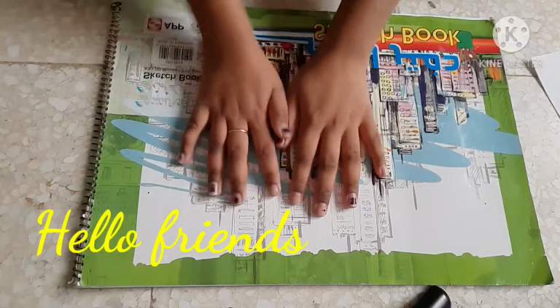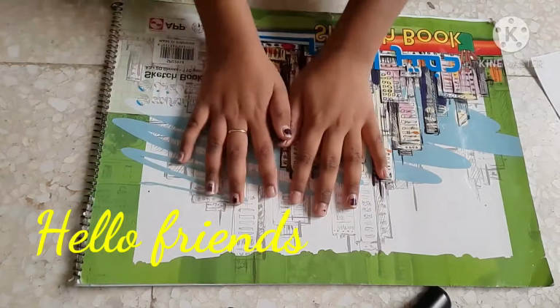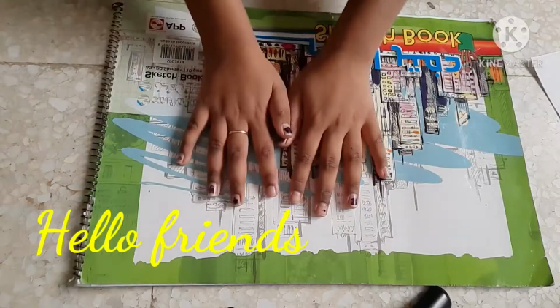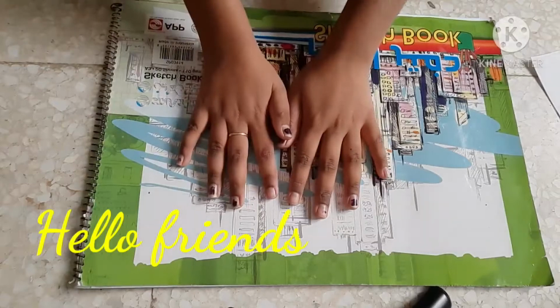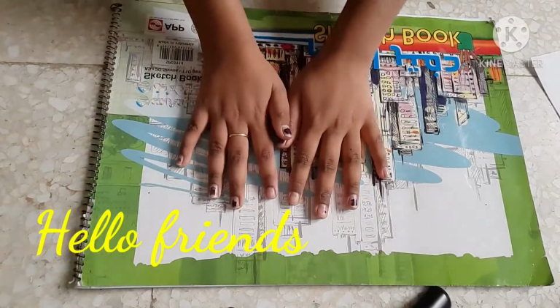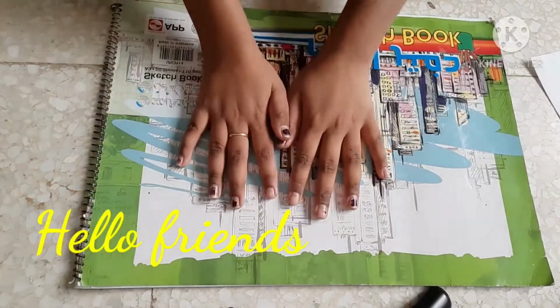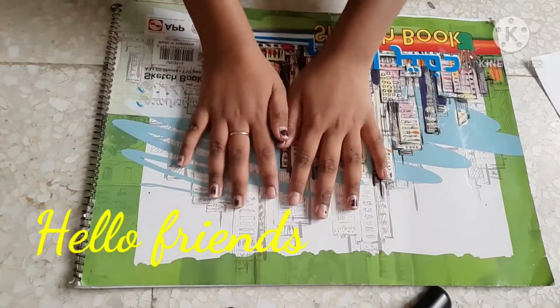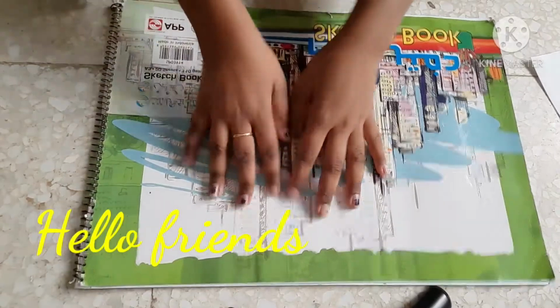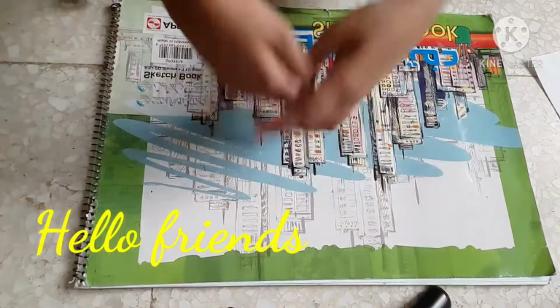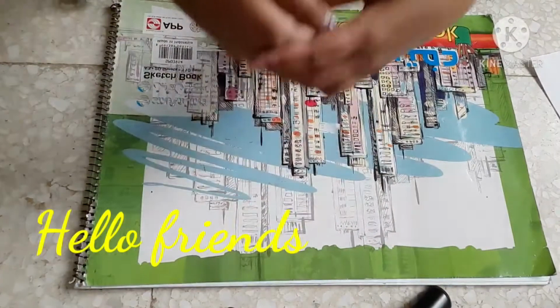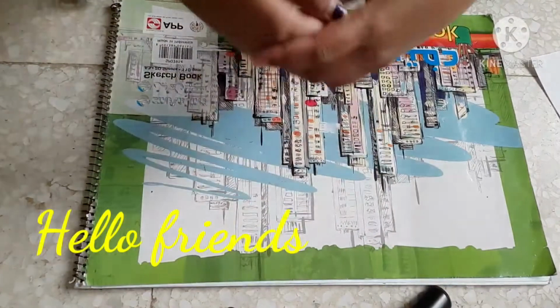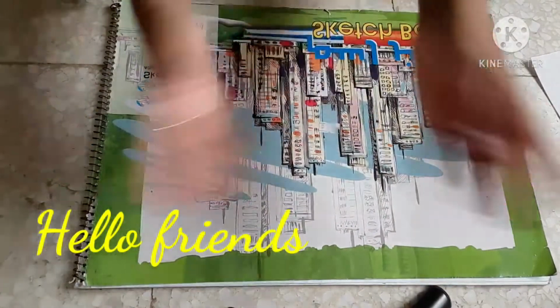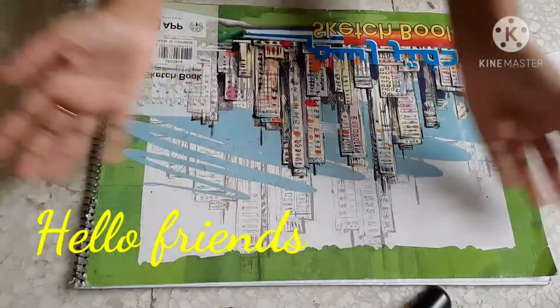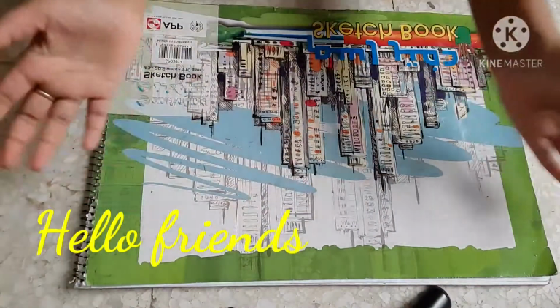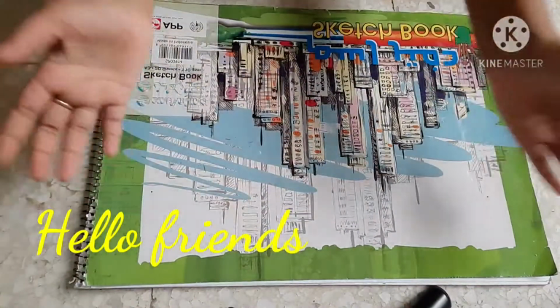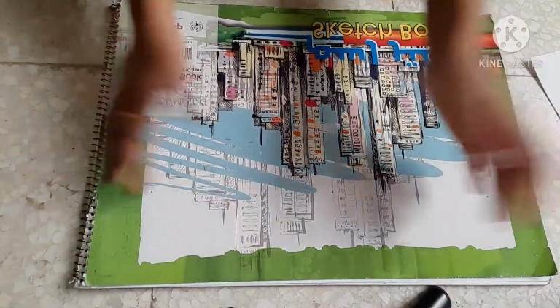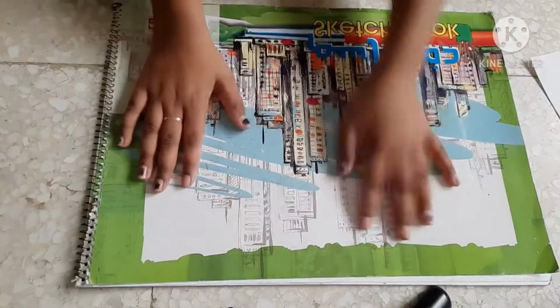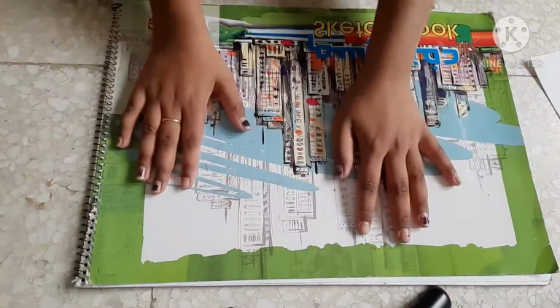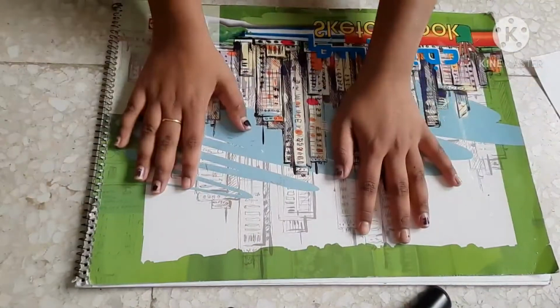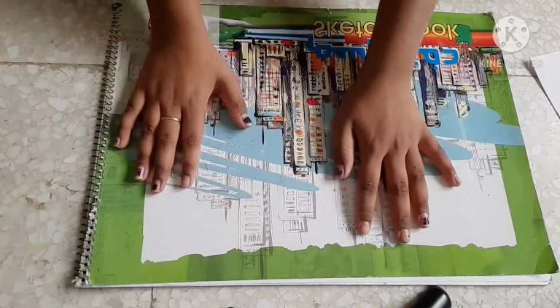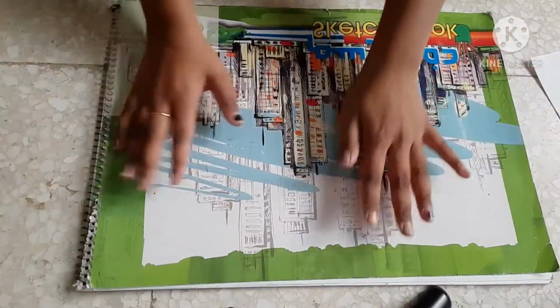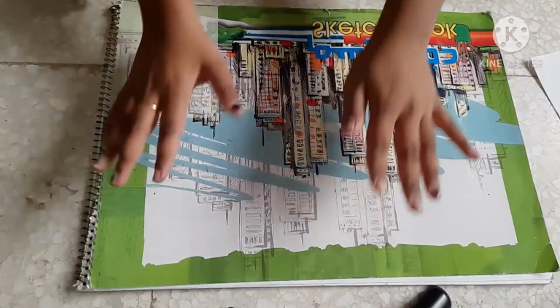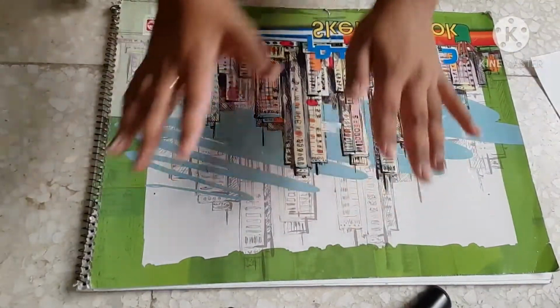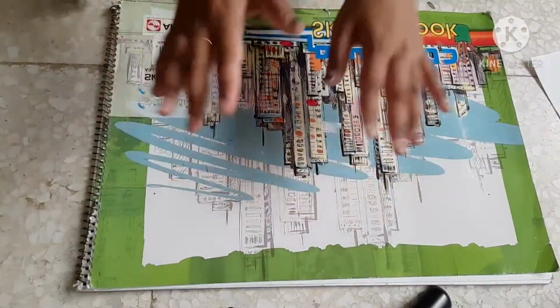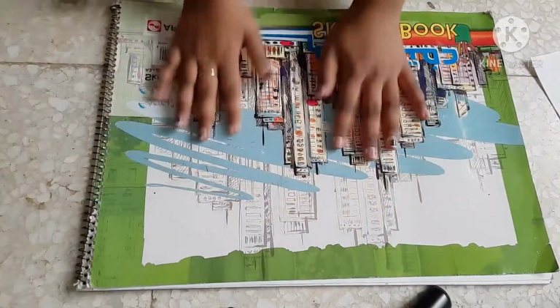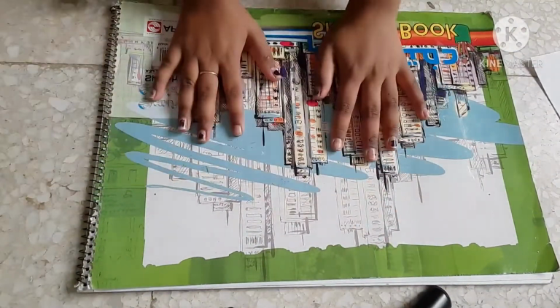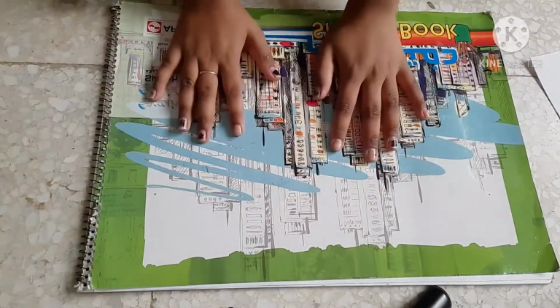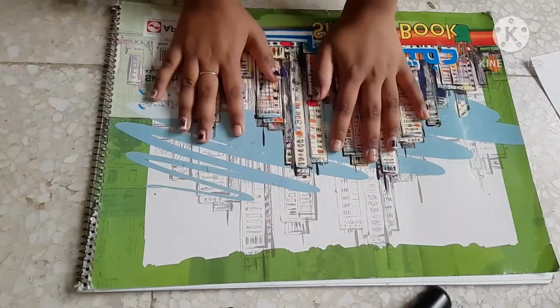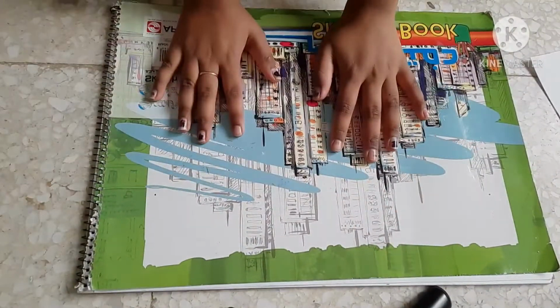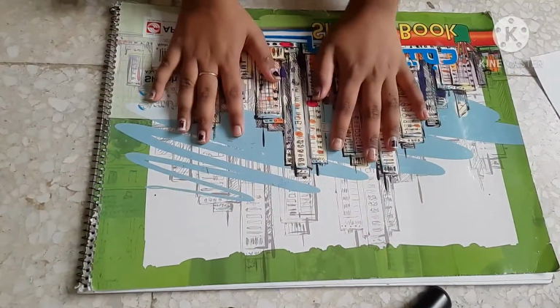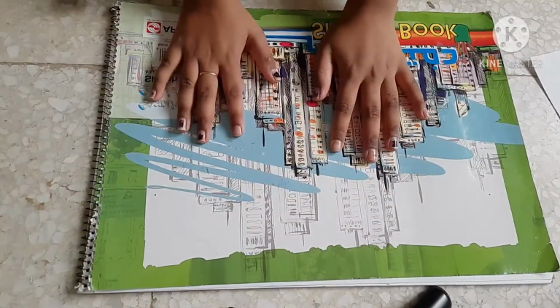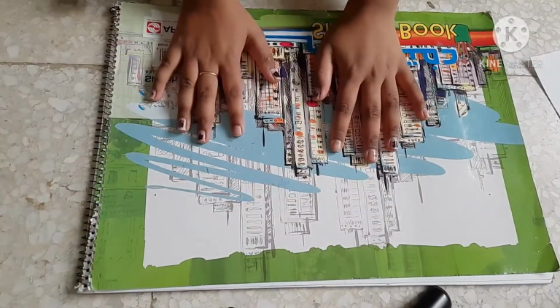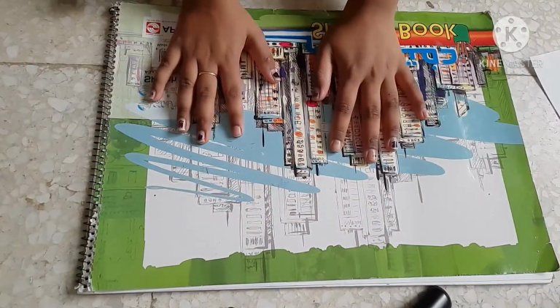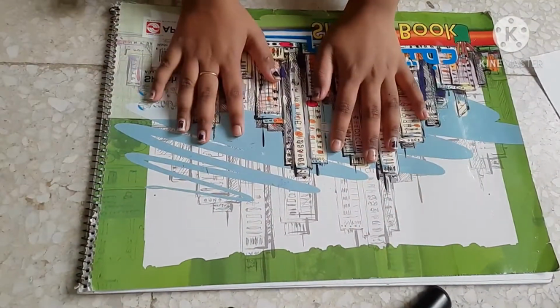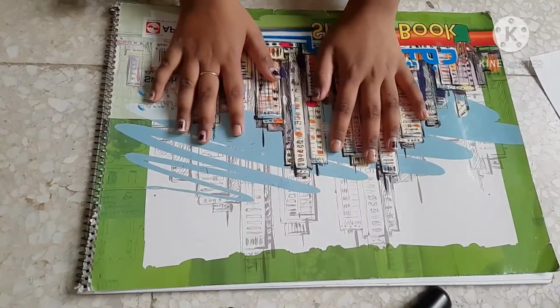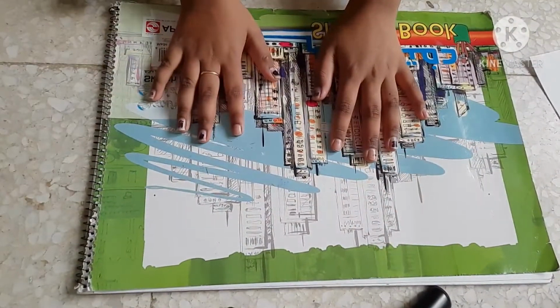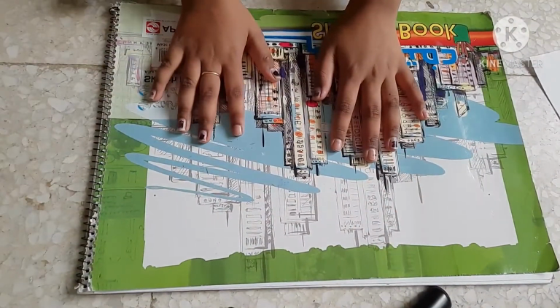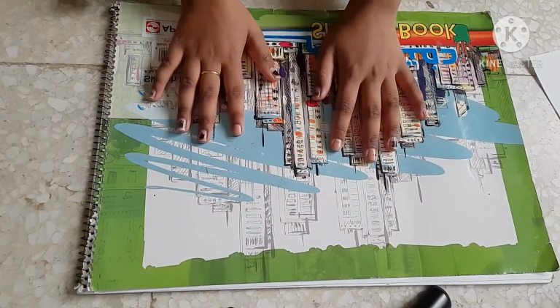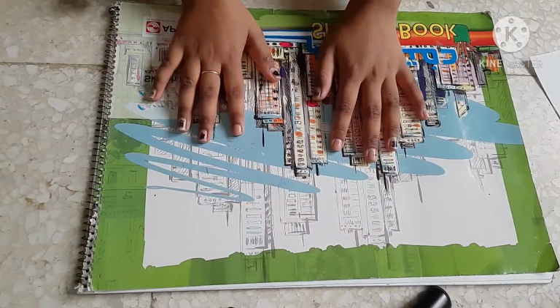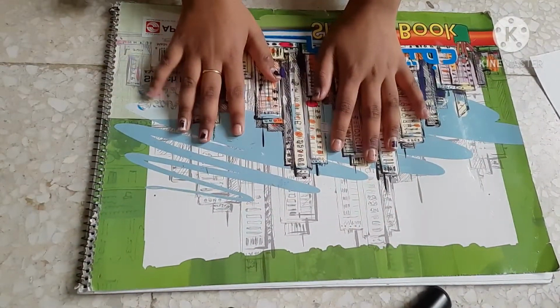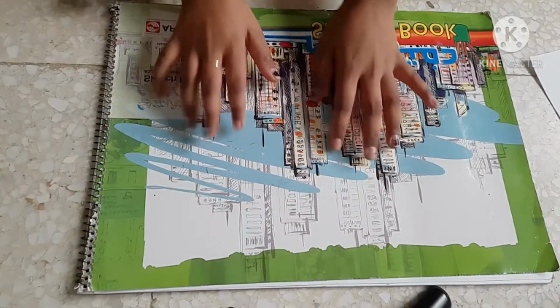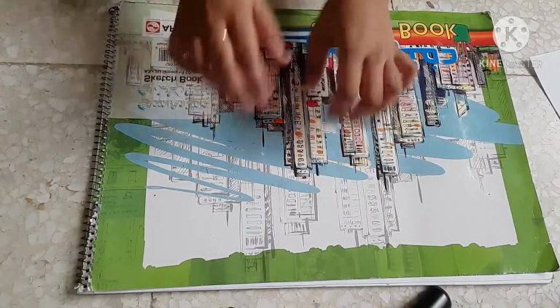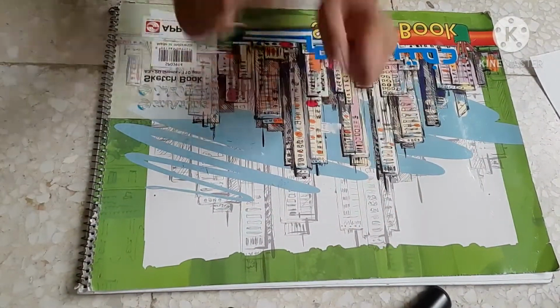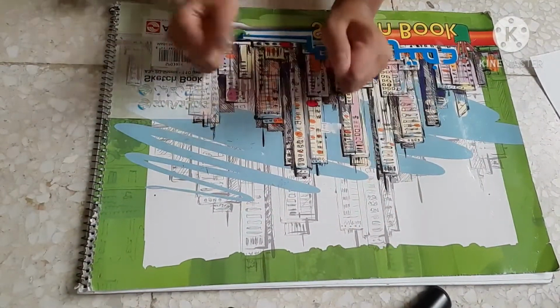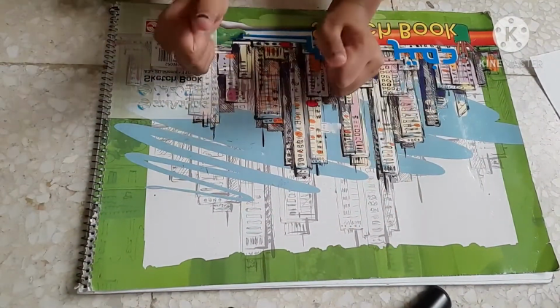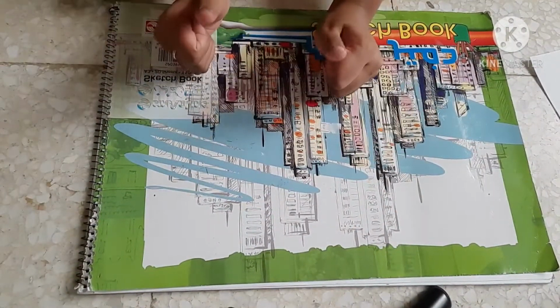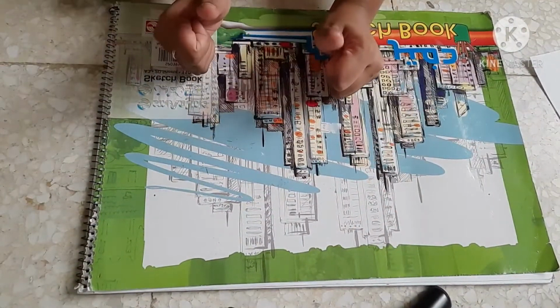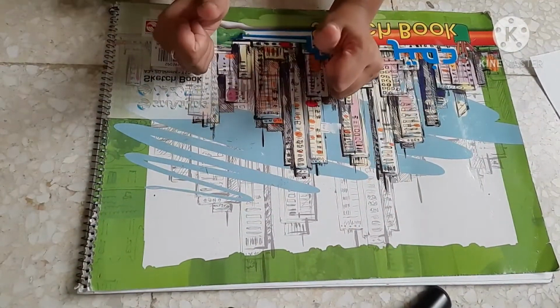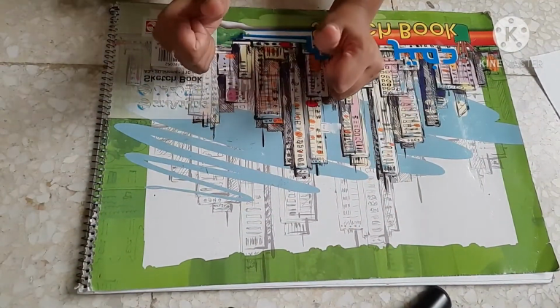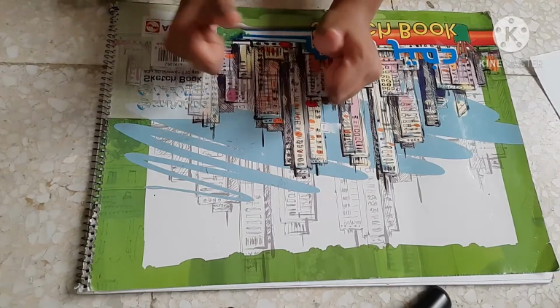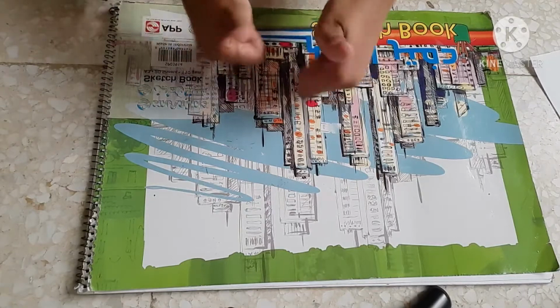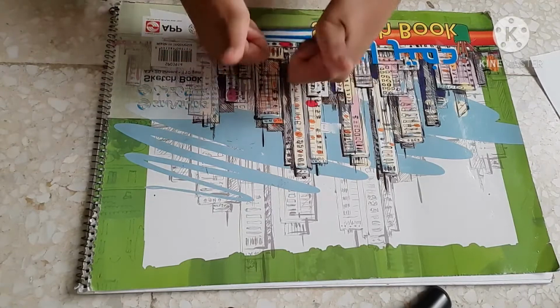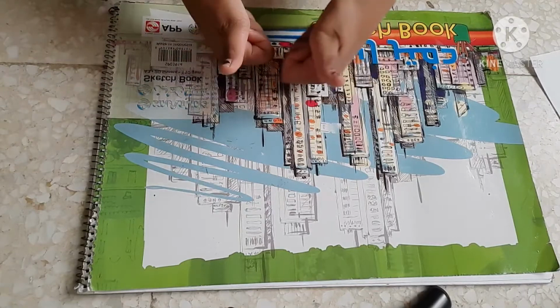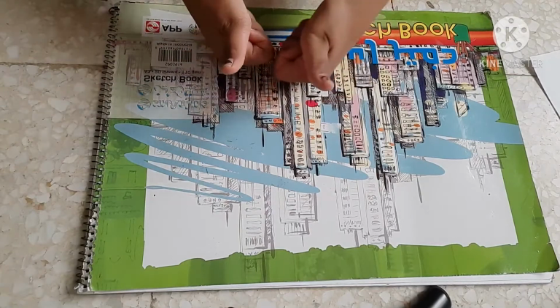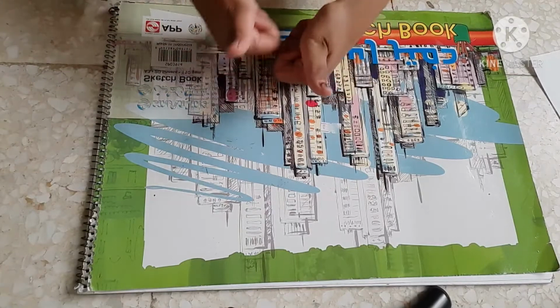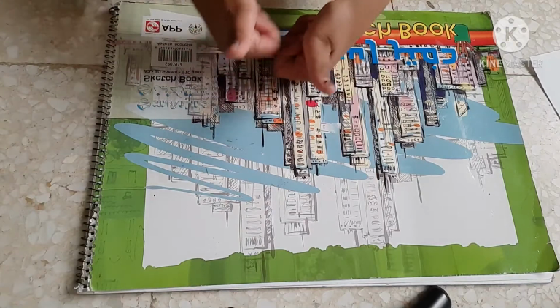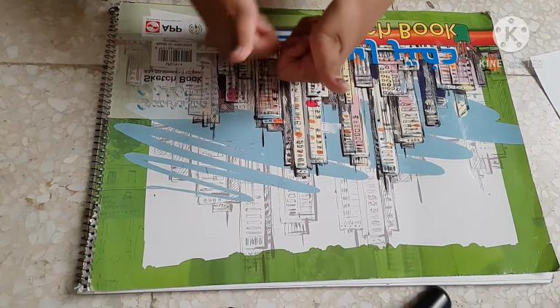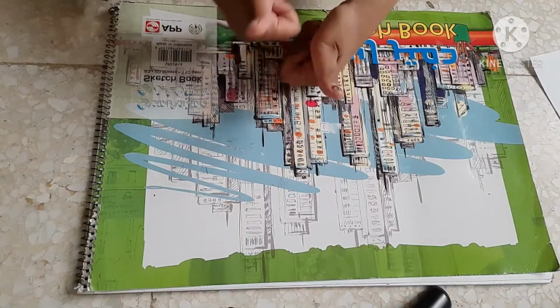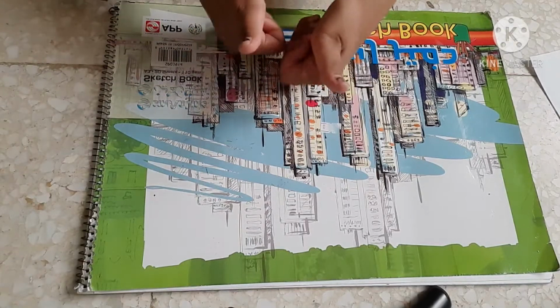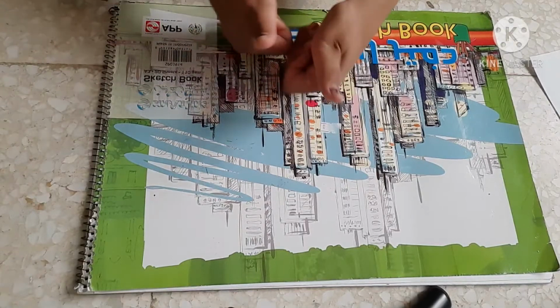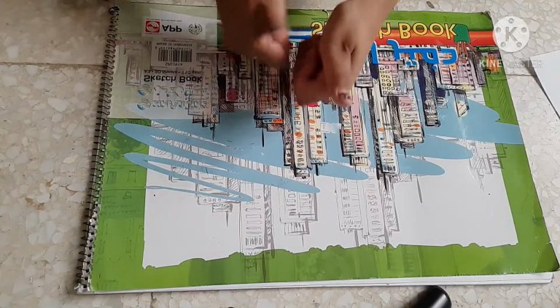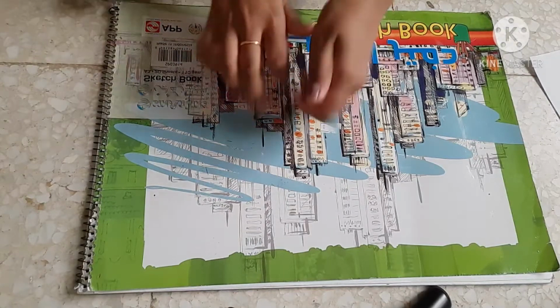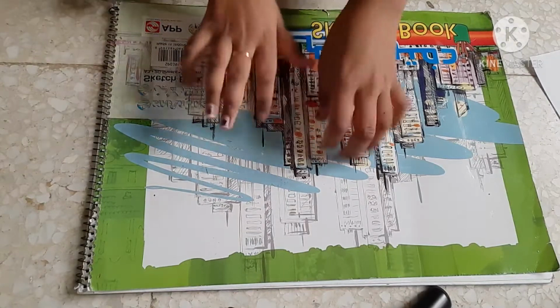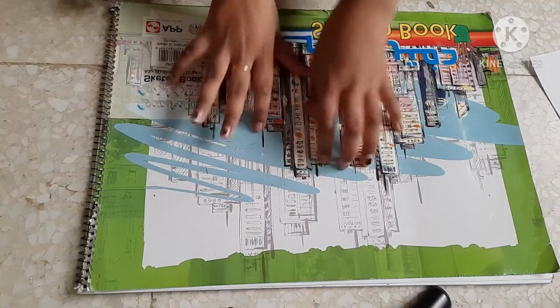Hello everybody, welcome to my channel. Today I am going to make an endless card. So let's start making.